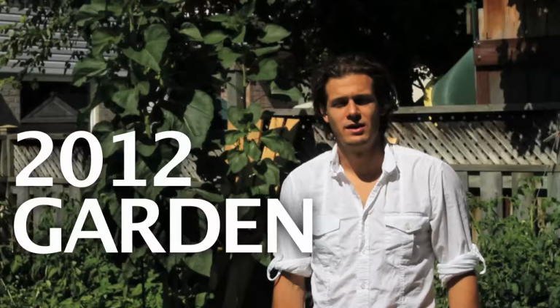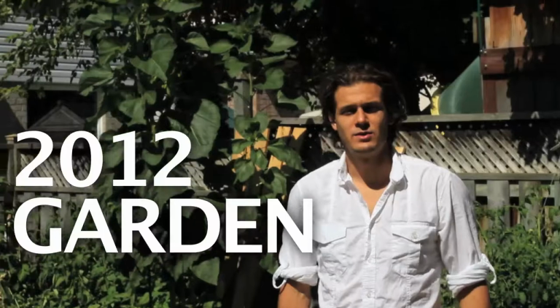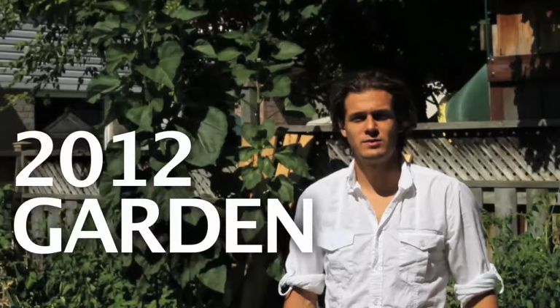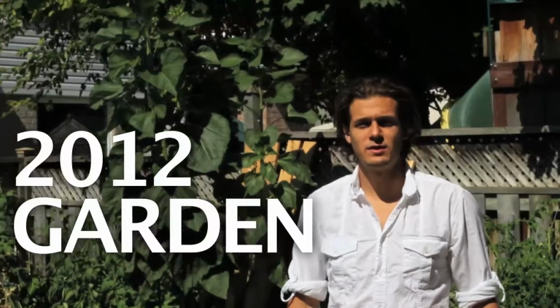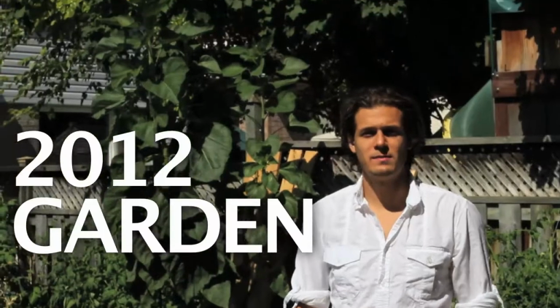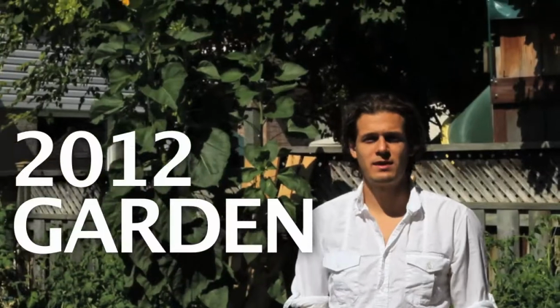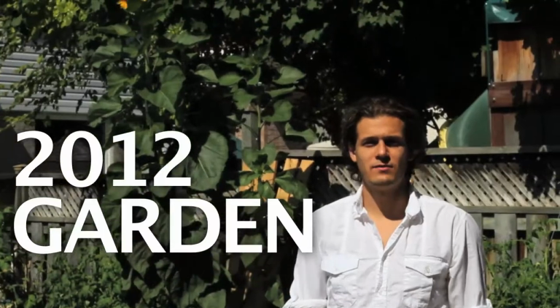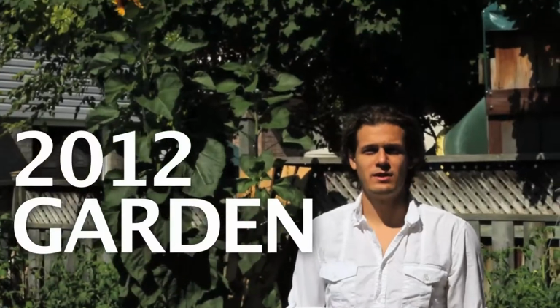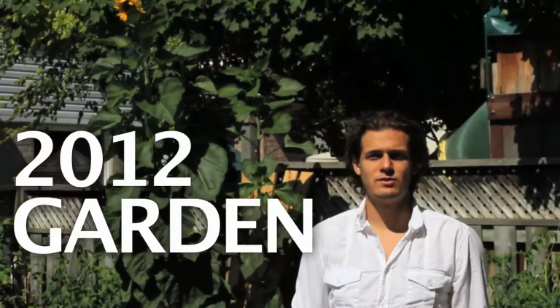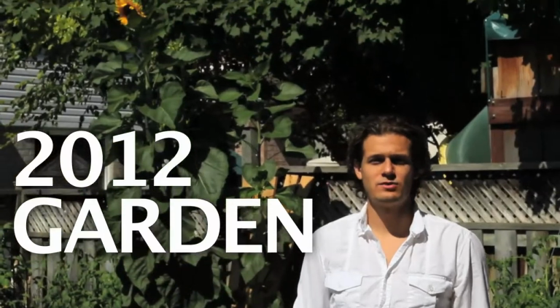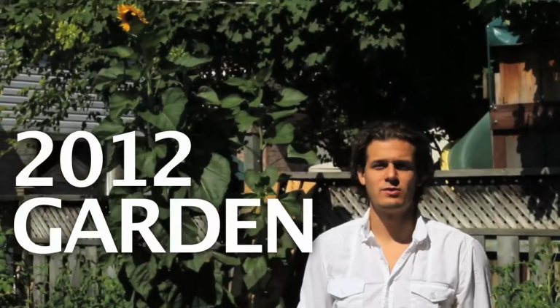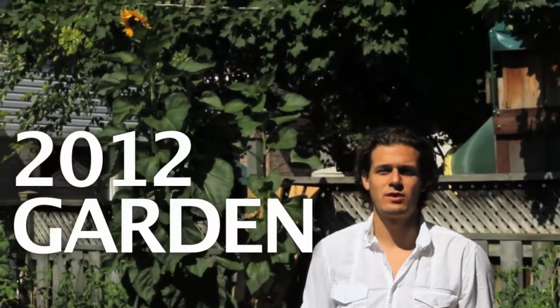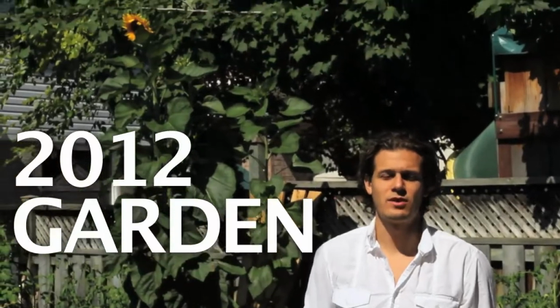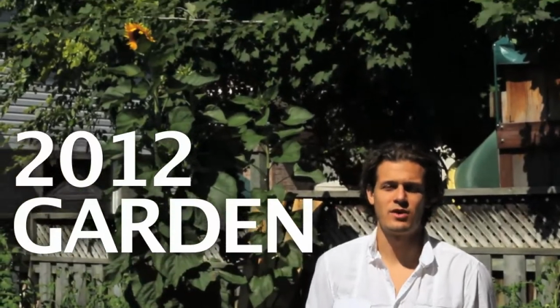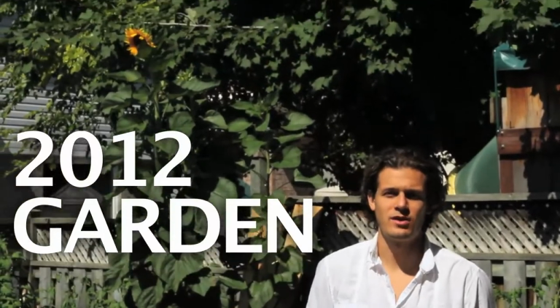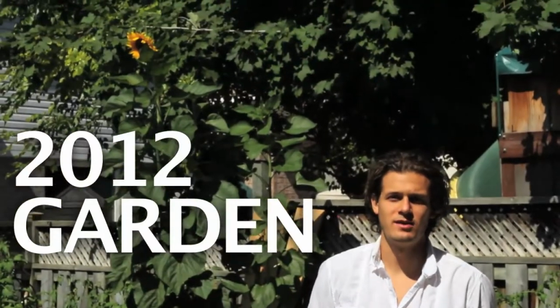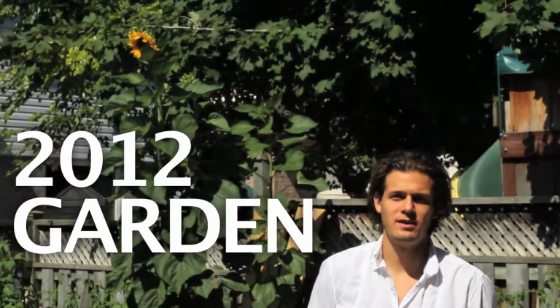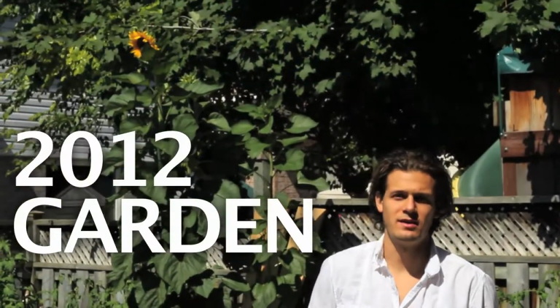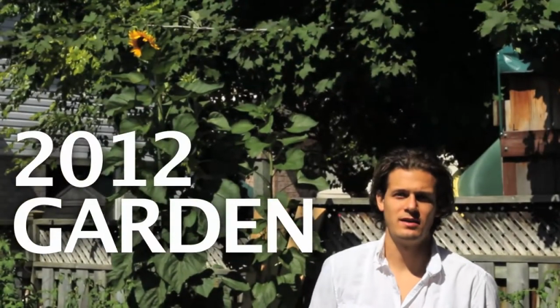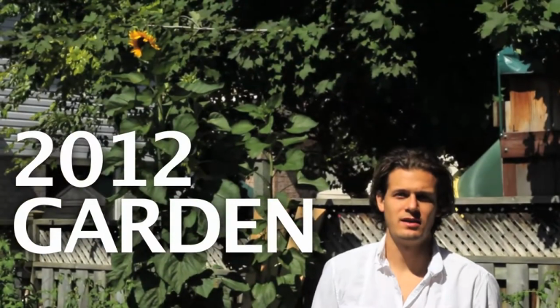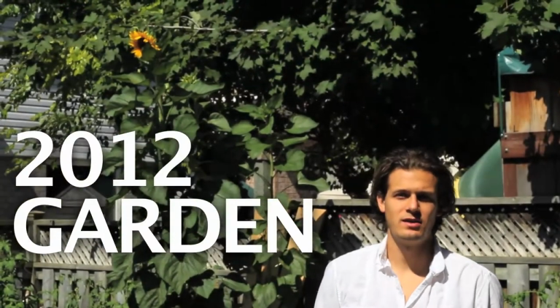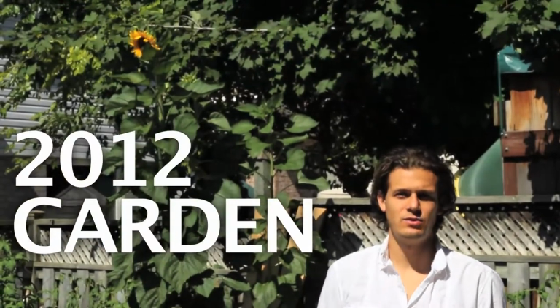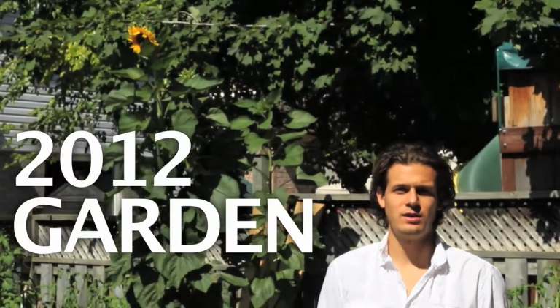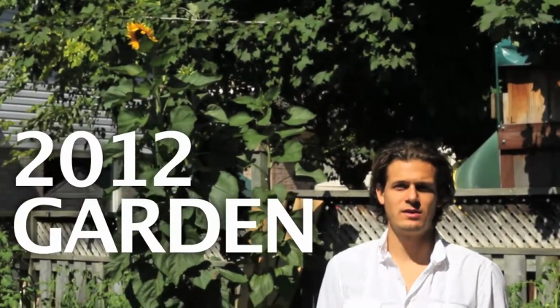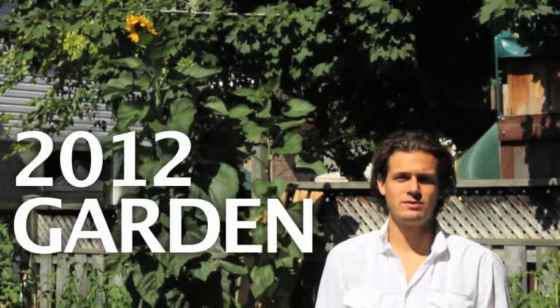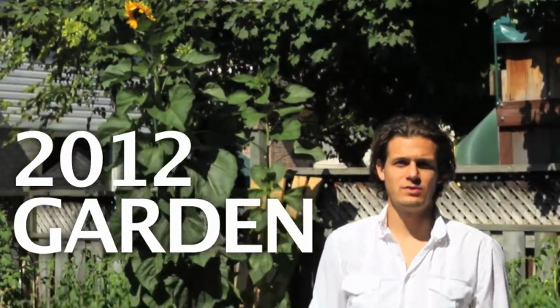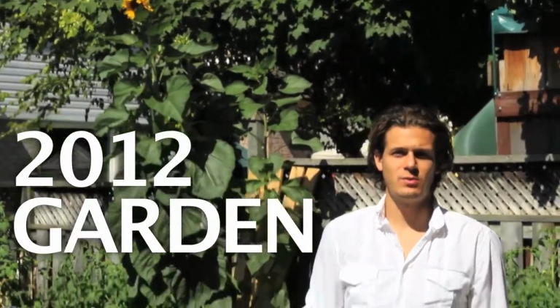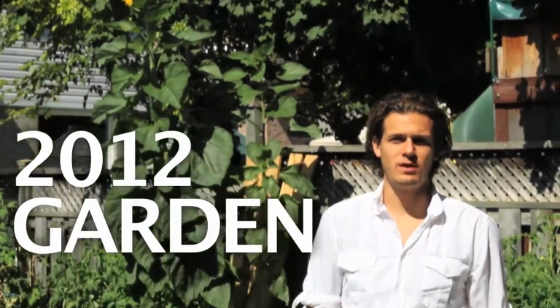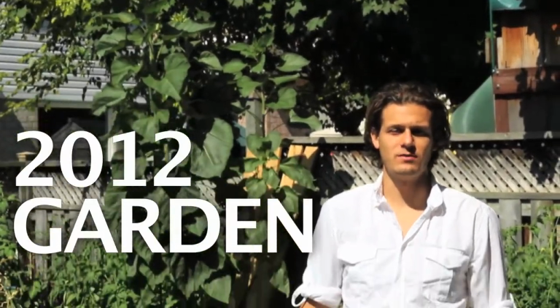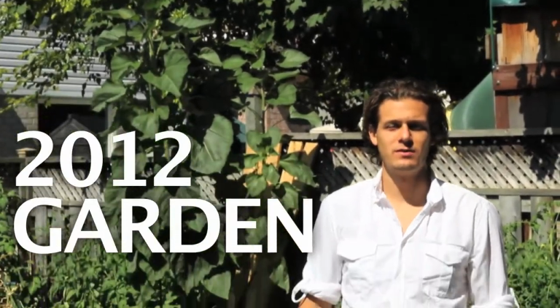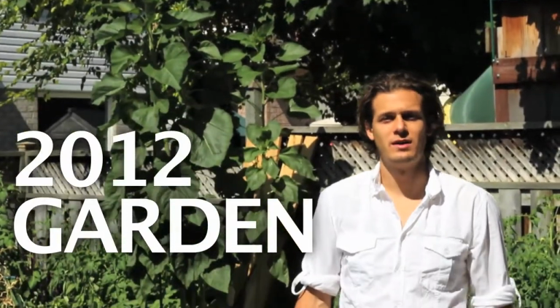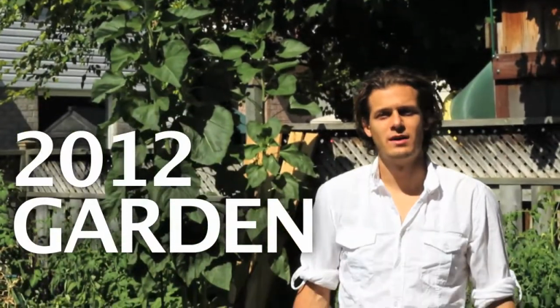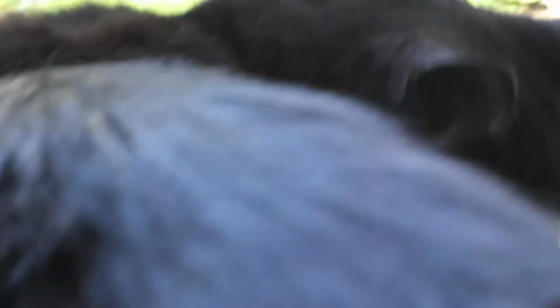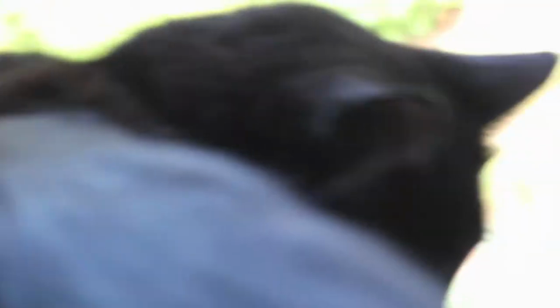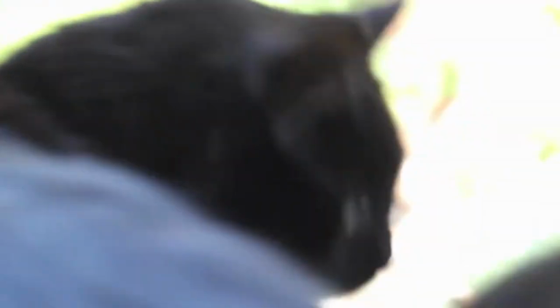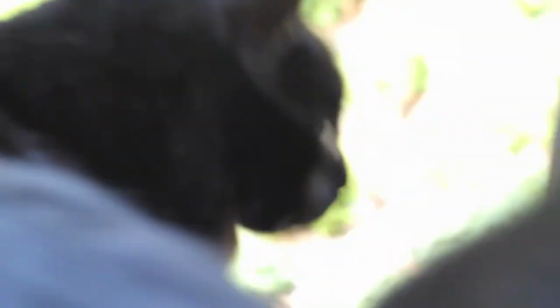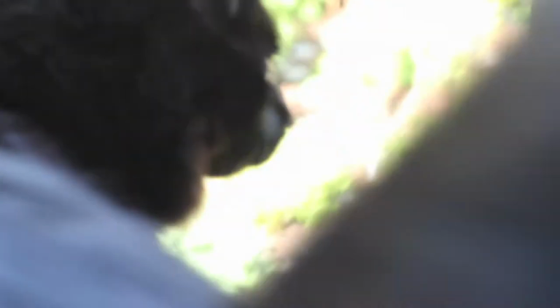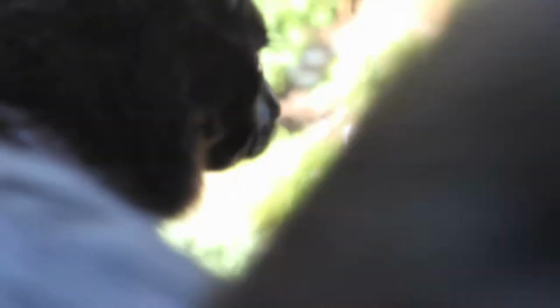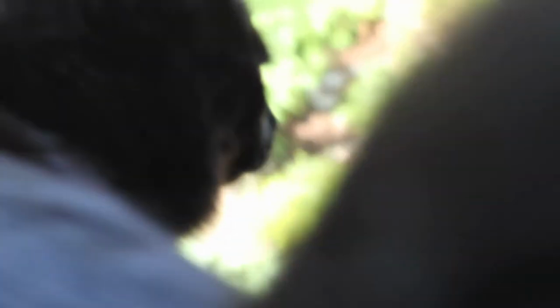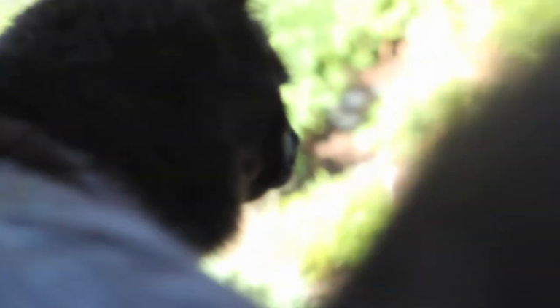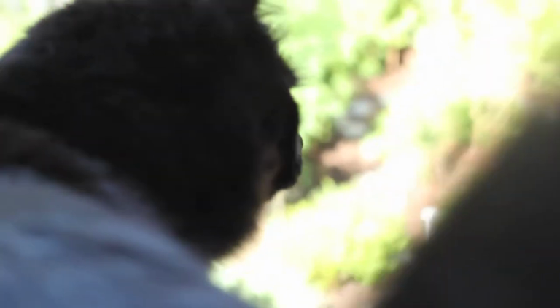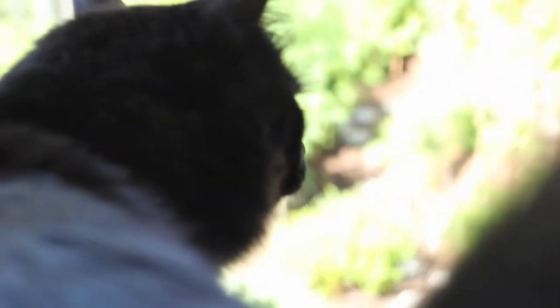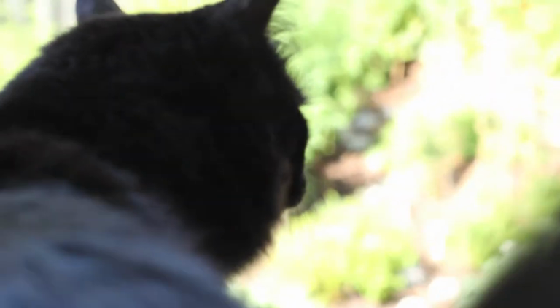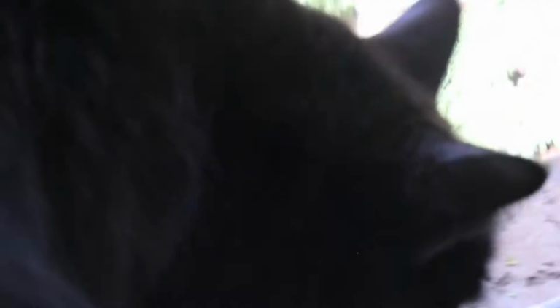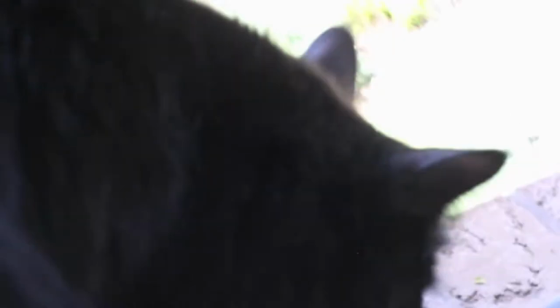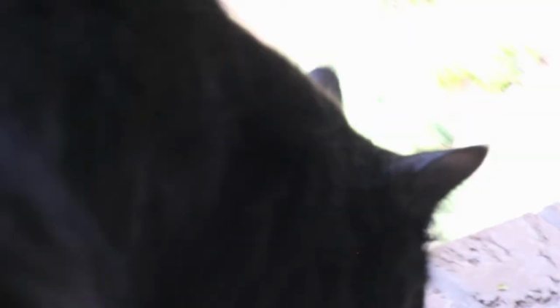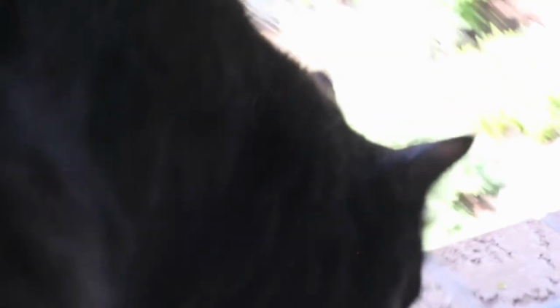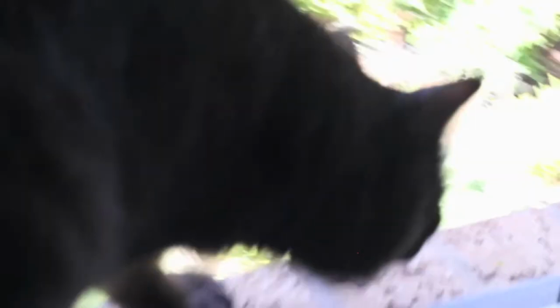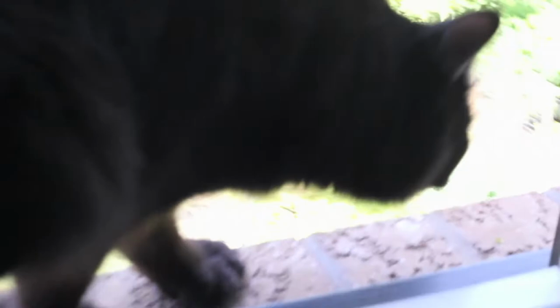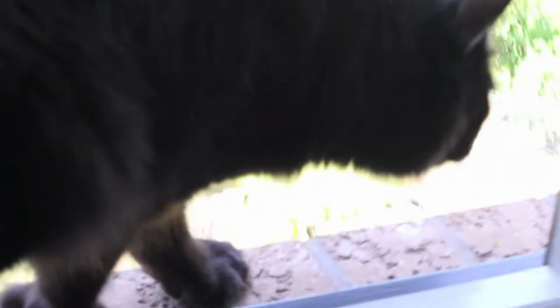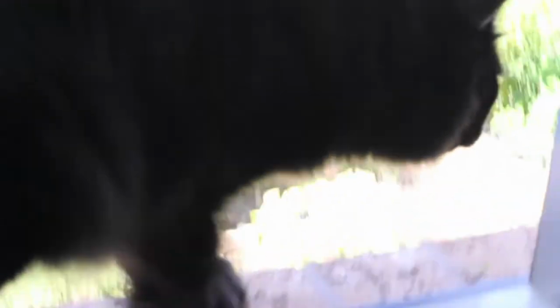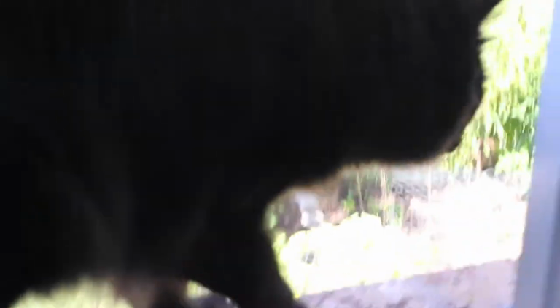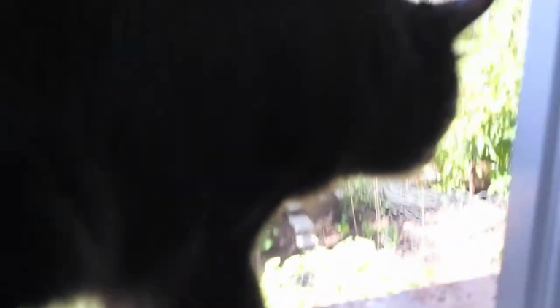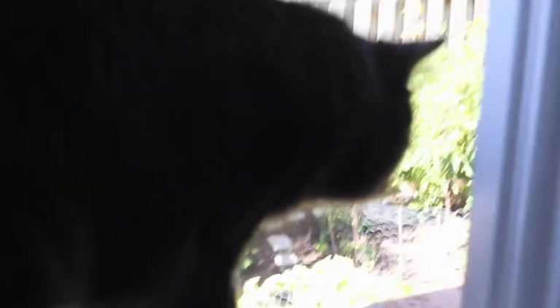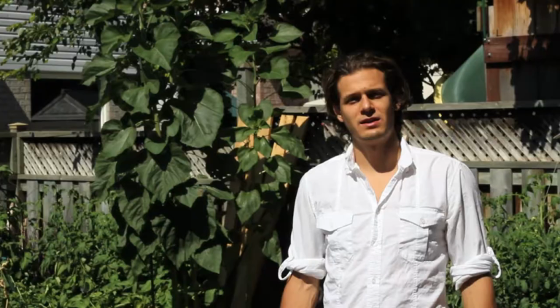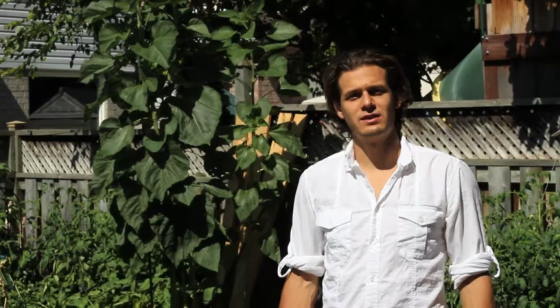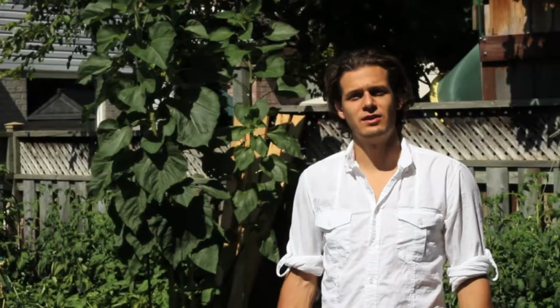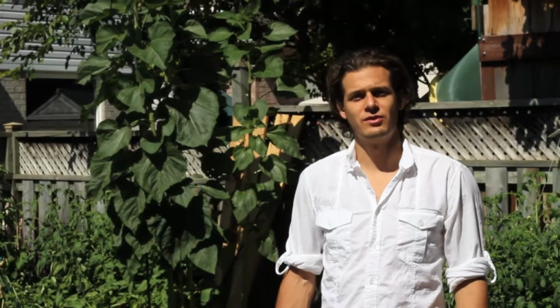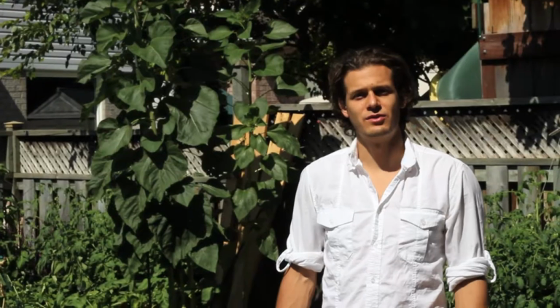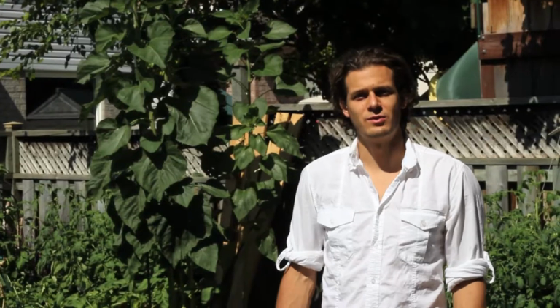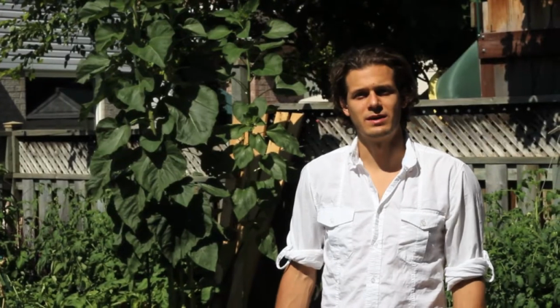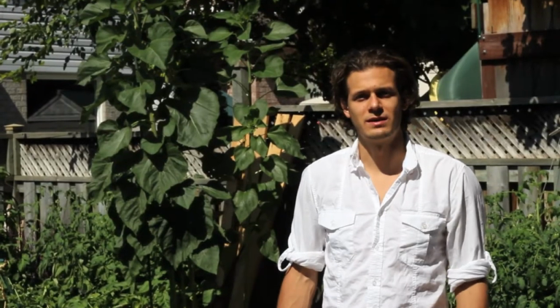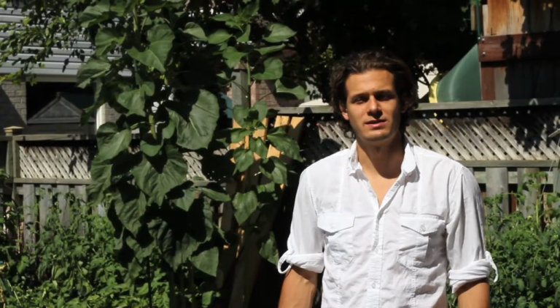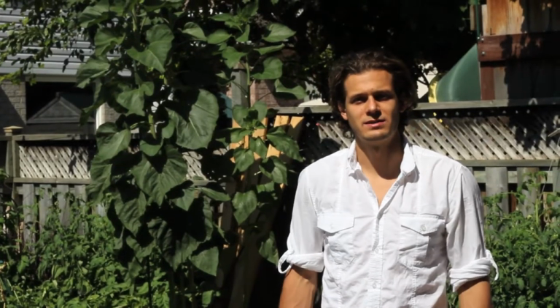I just want to make a video showing our garden in 2012. It's the end of July and it's our second year doing this.